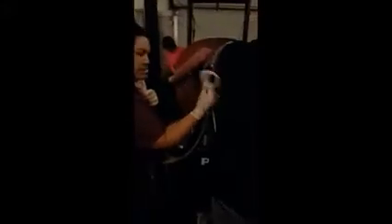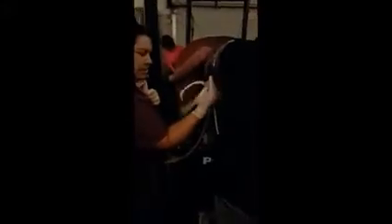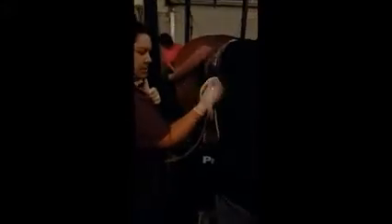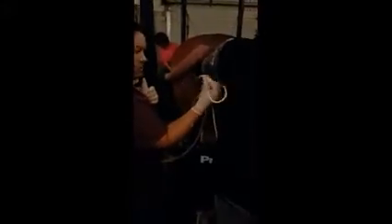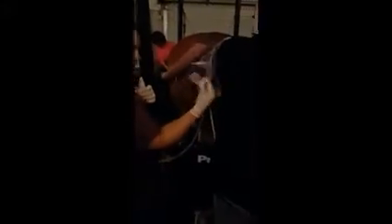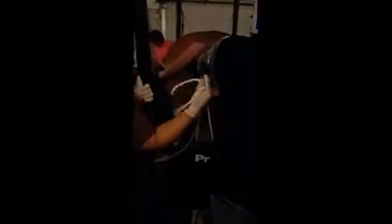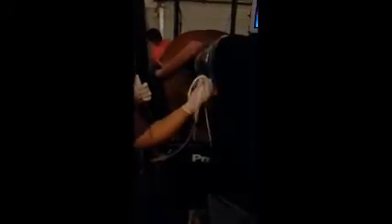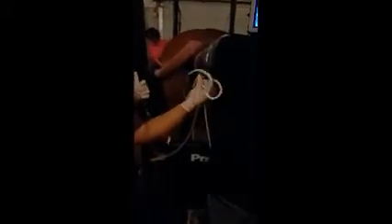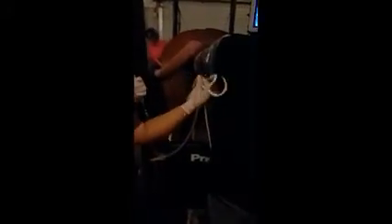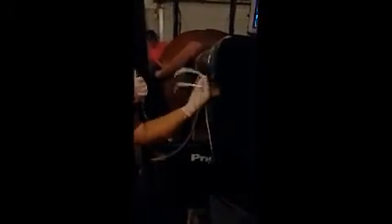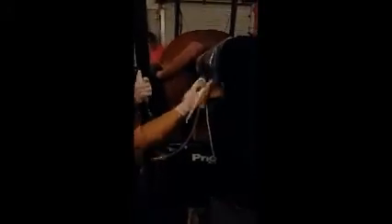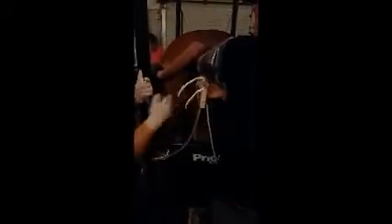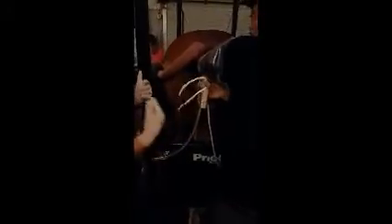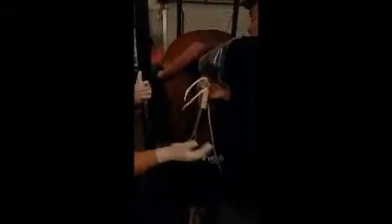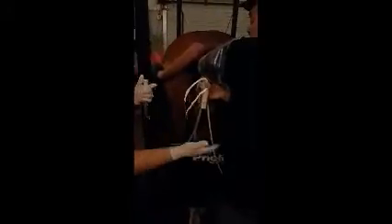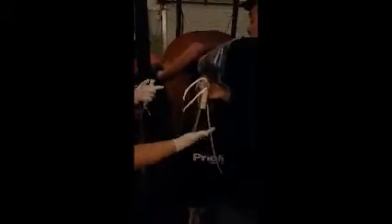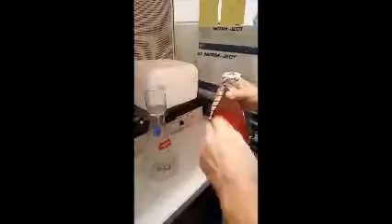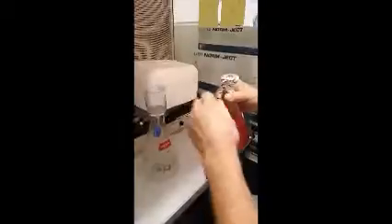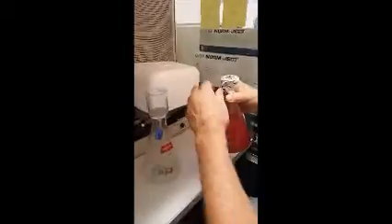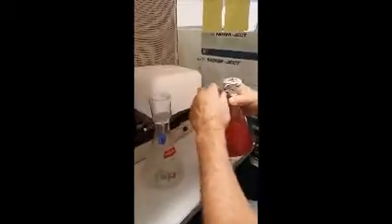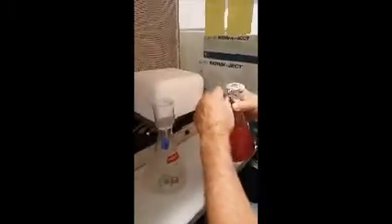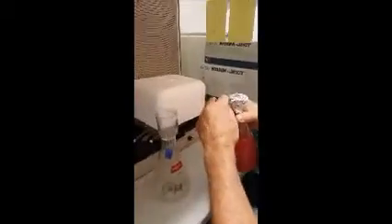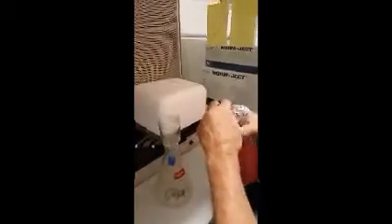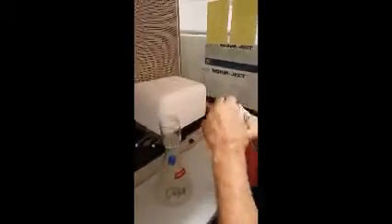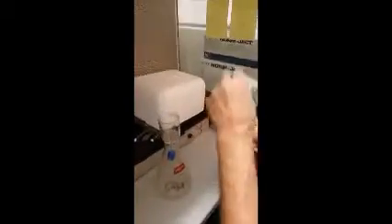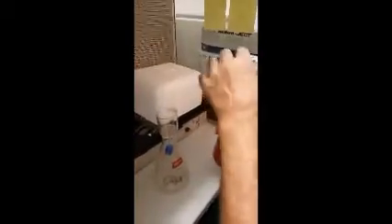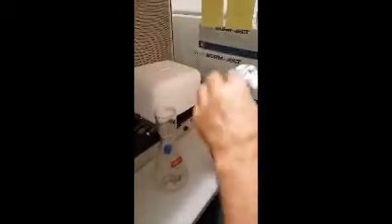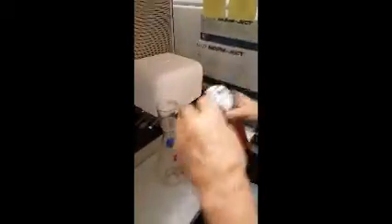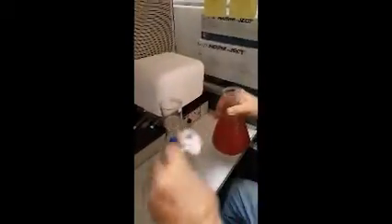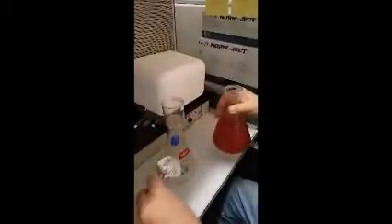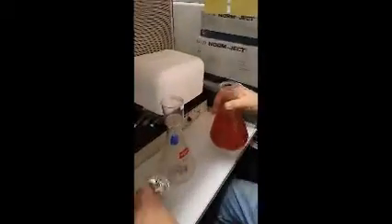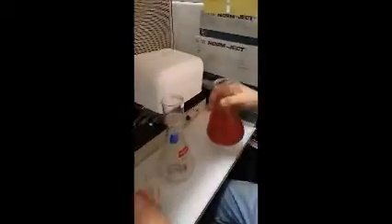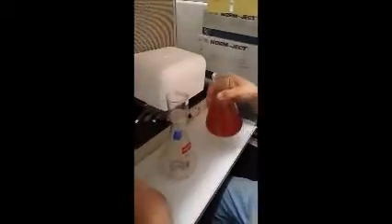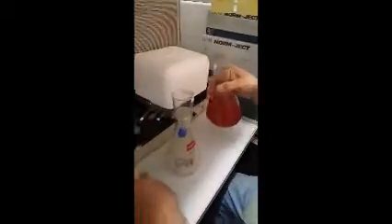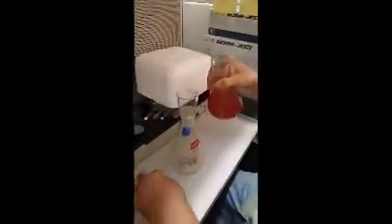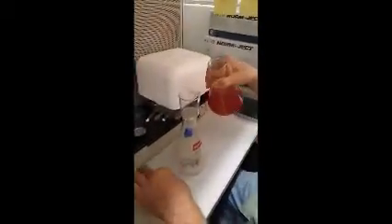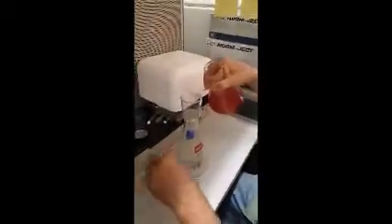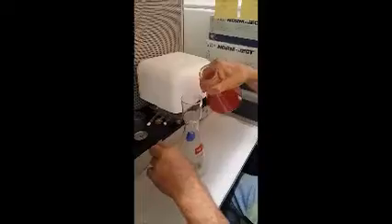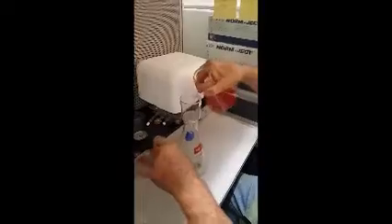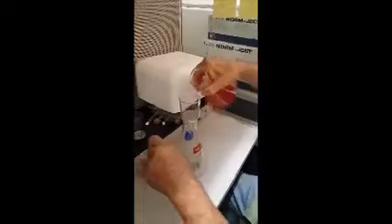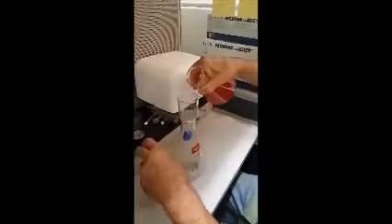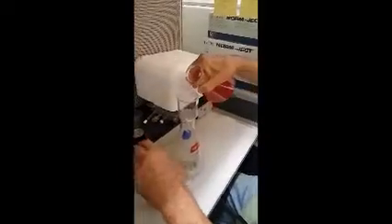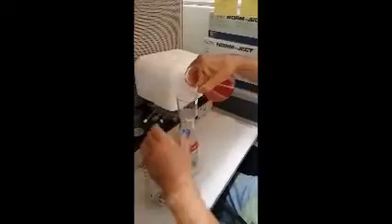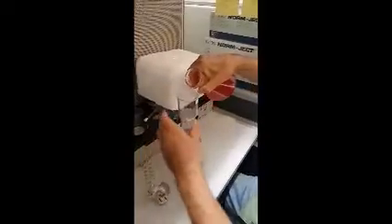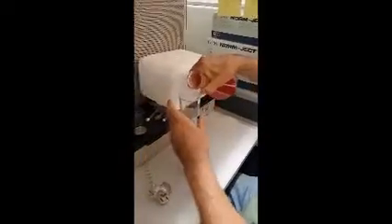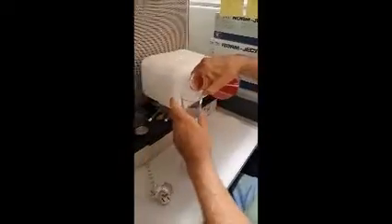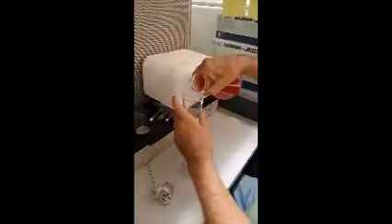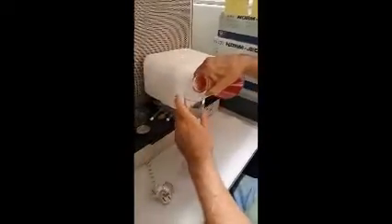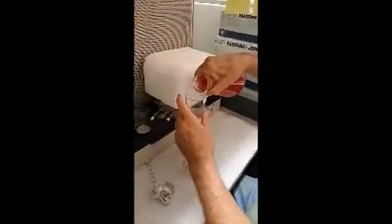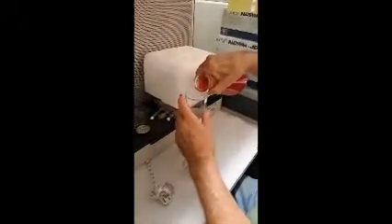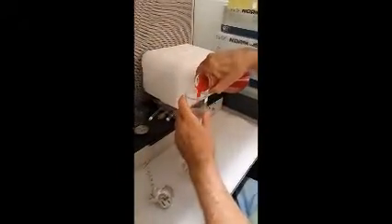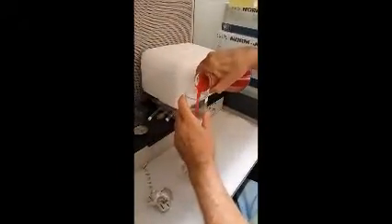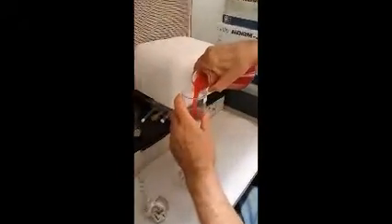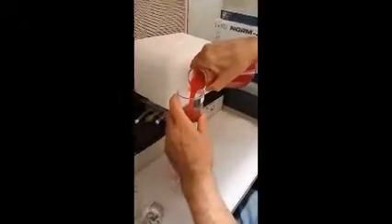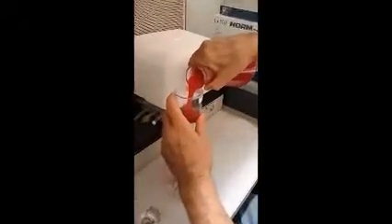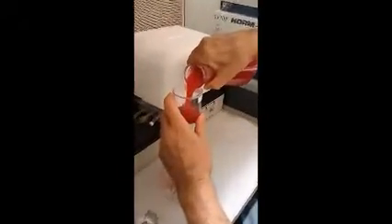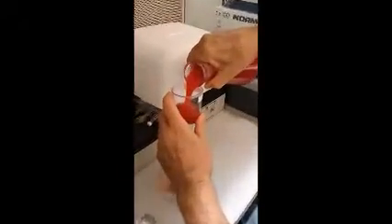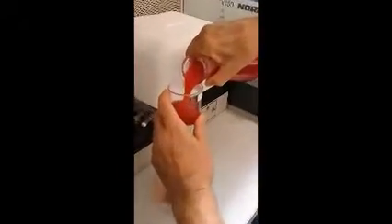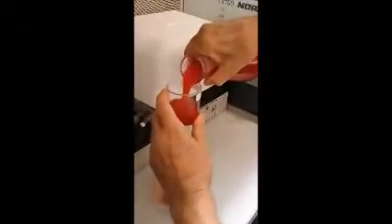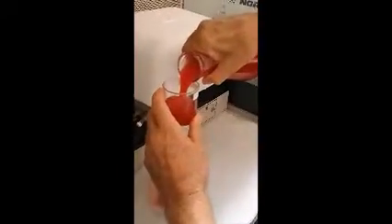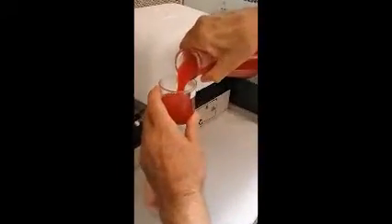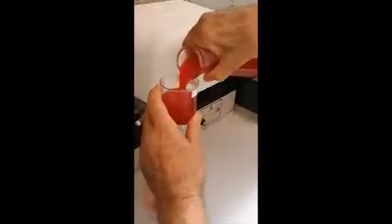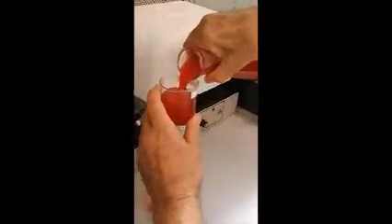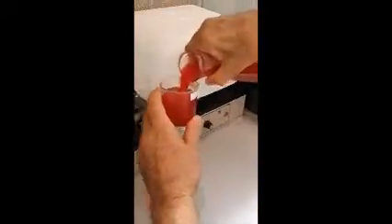During the aspiration, the technician must spin the needle to scrape the eggs off the sides of the follicles.